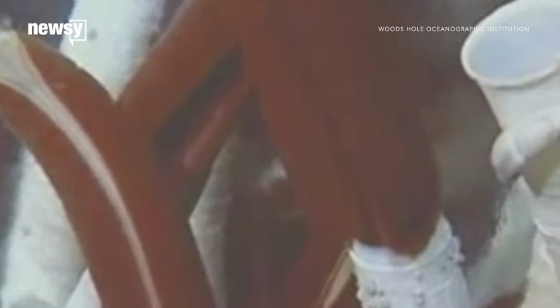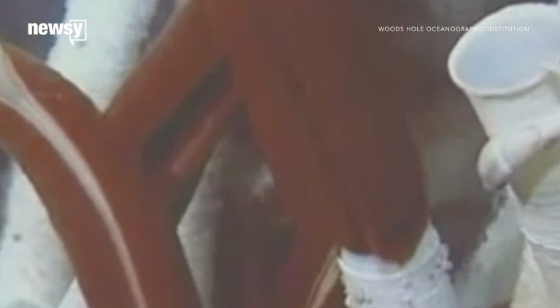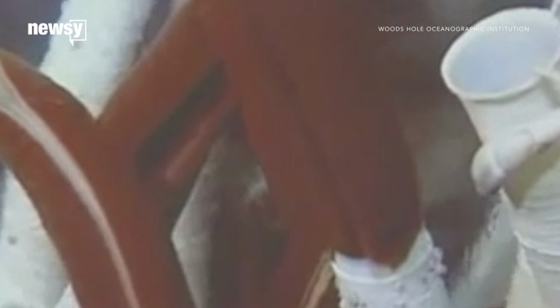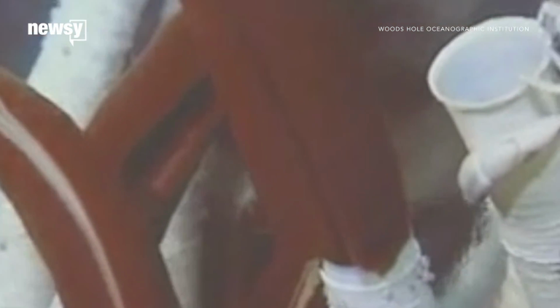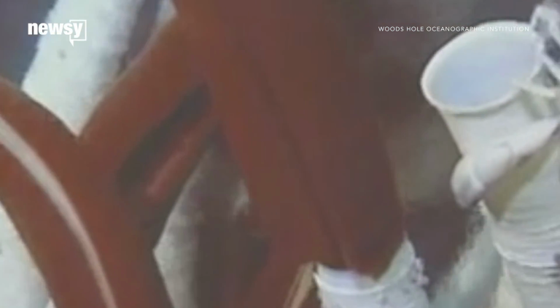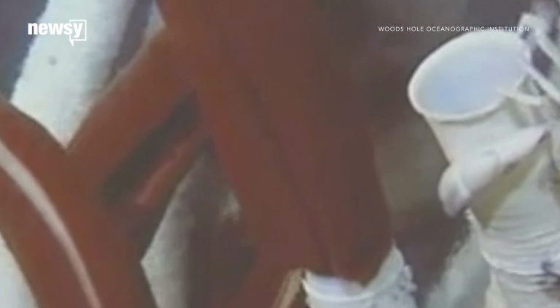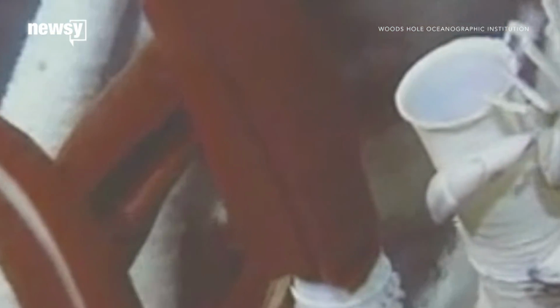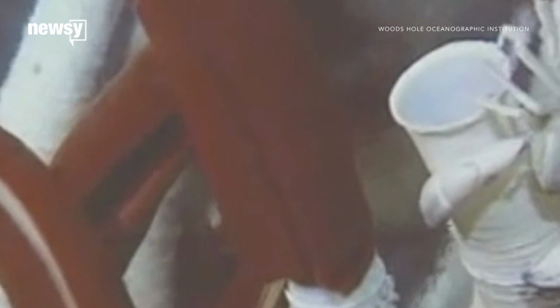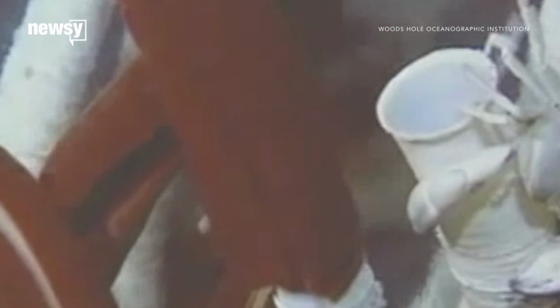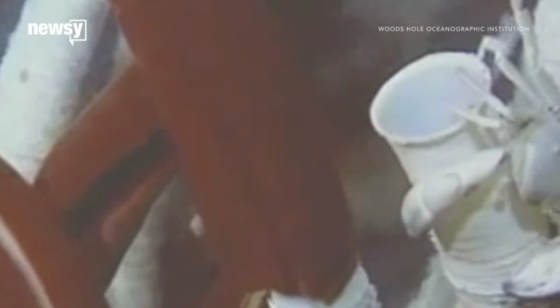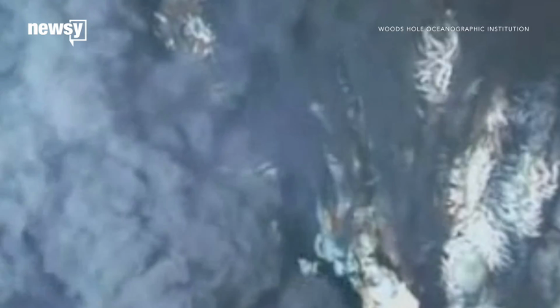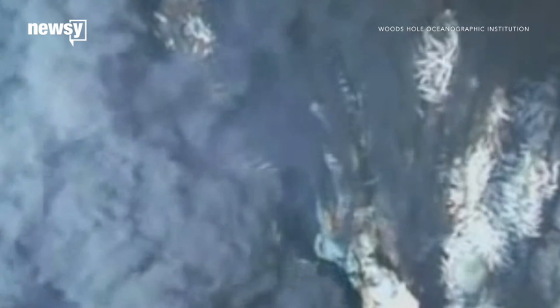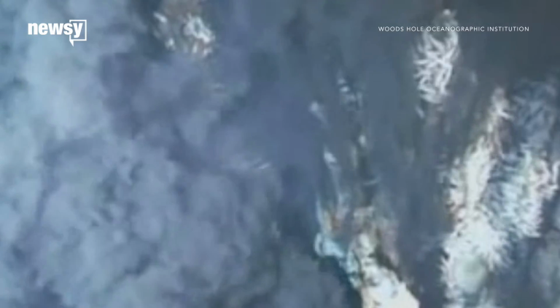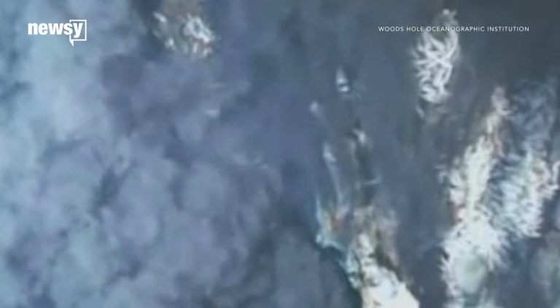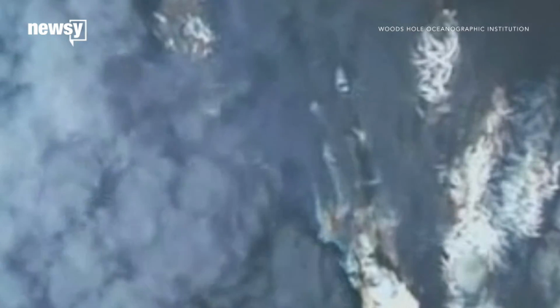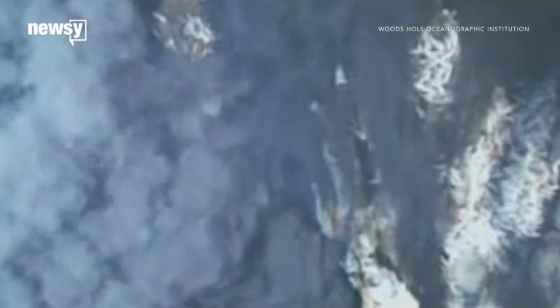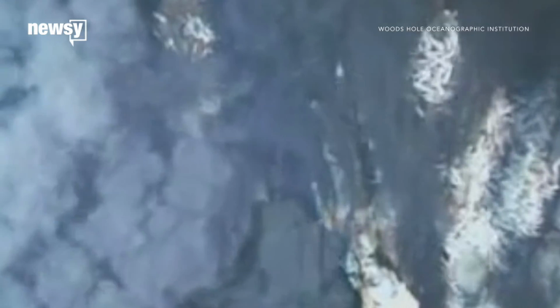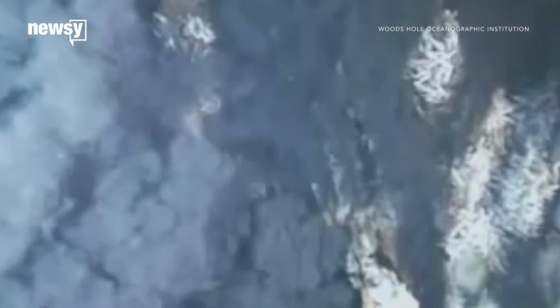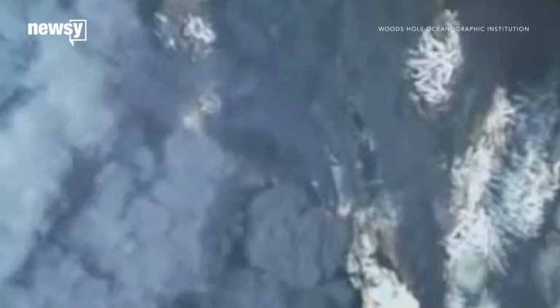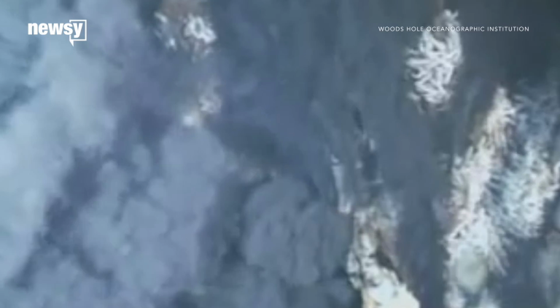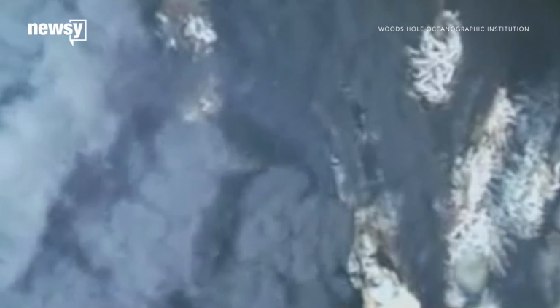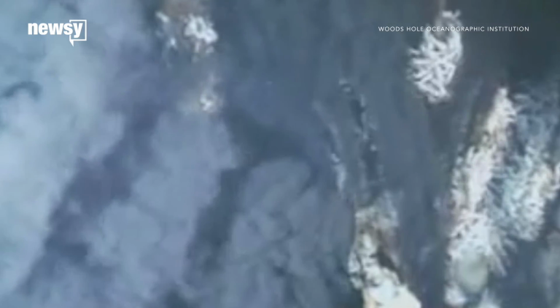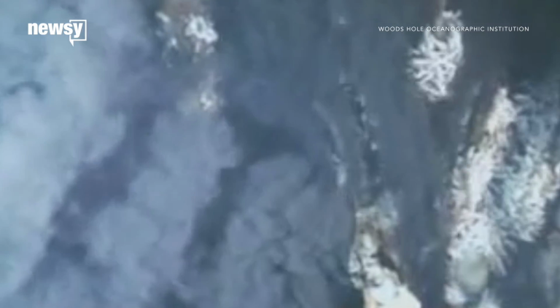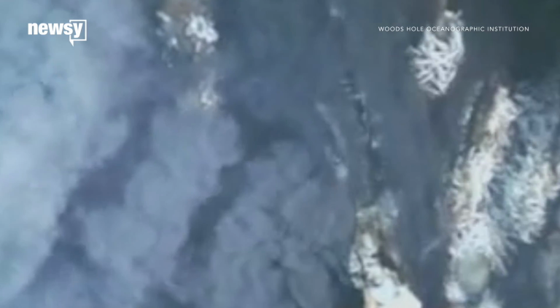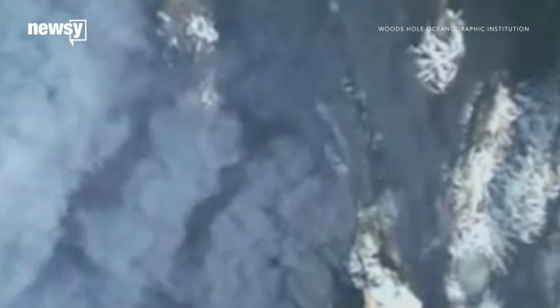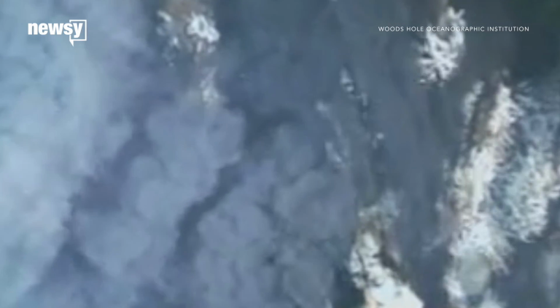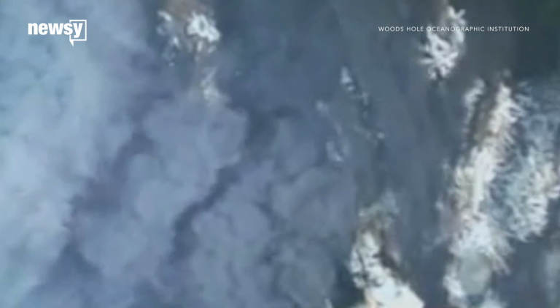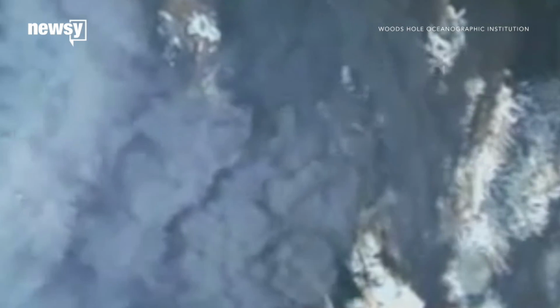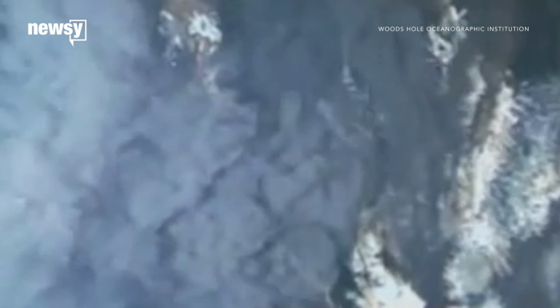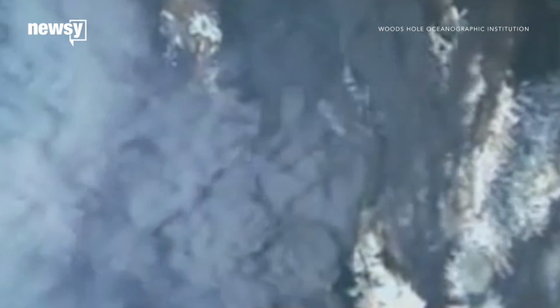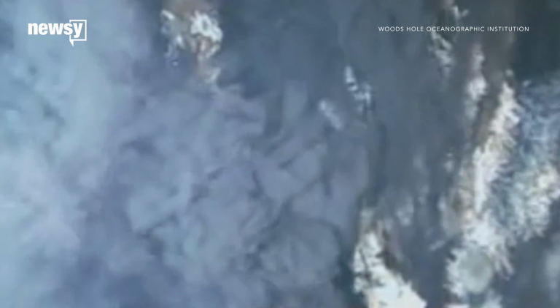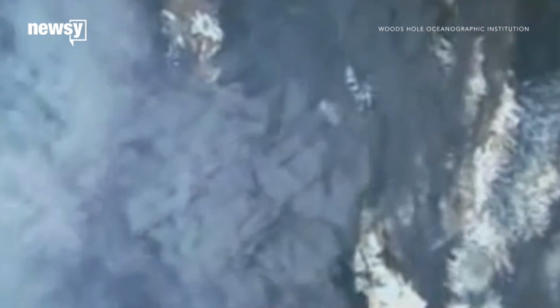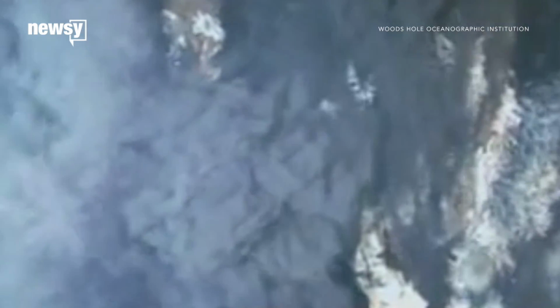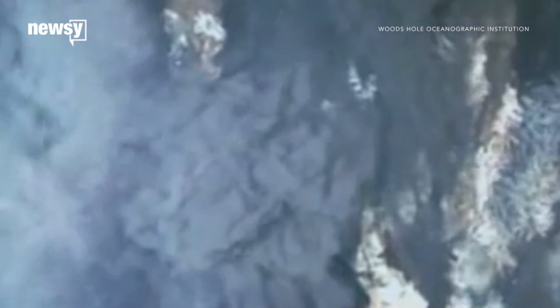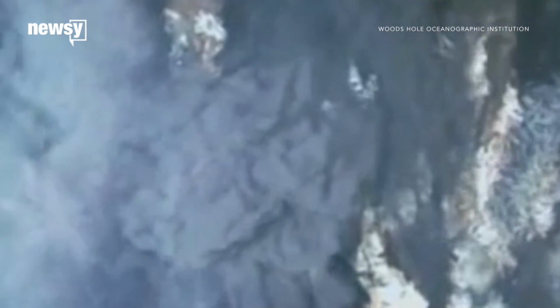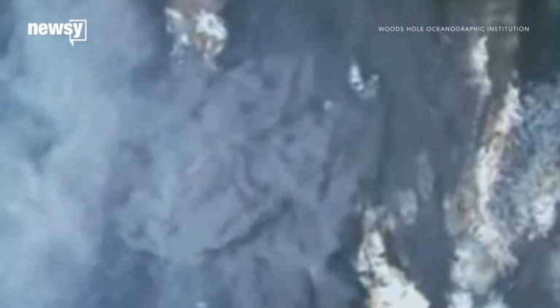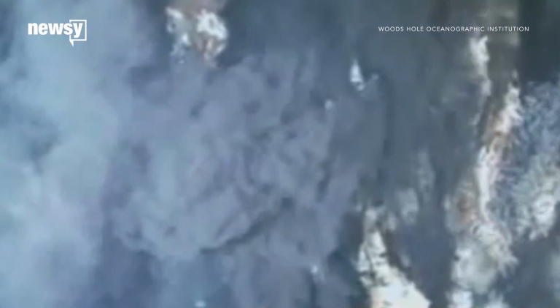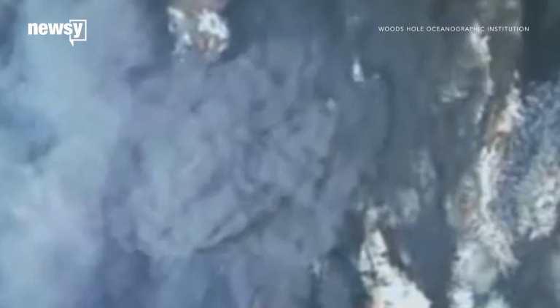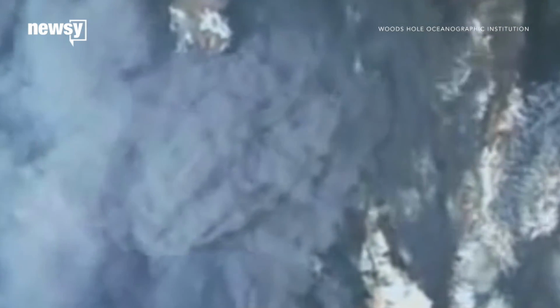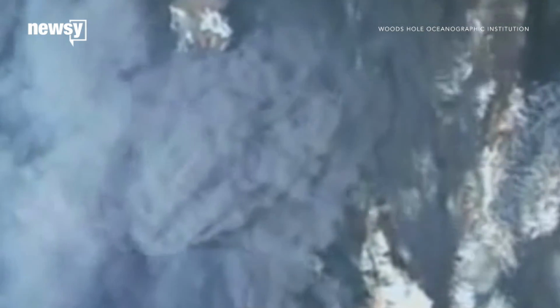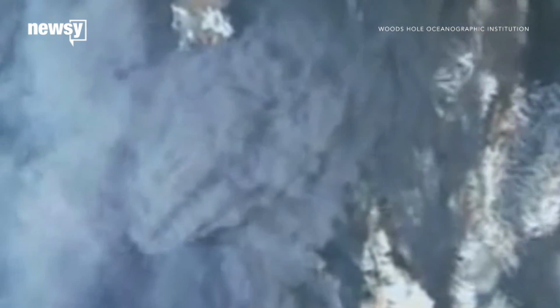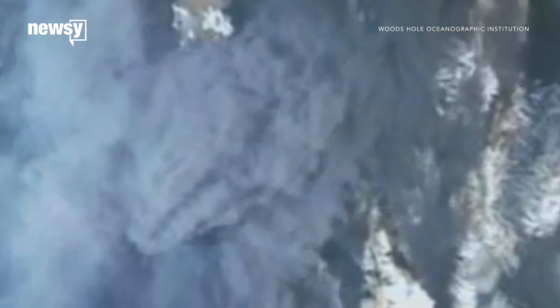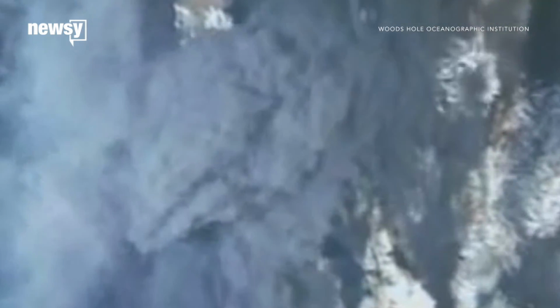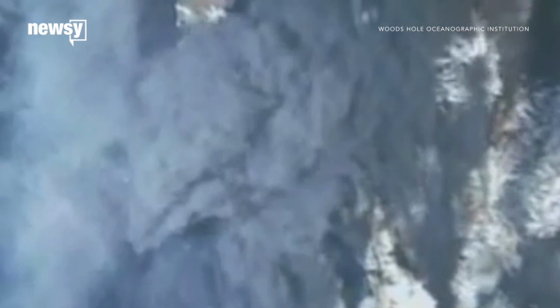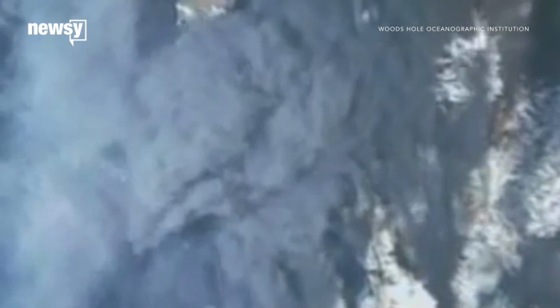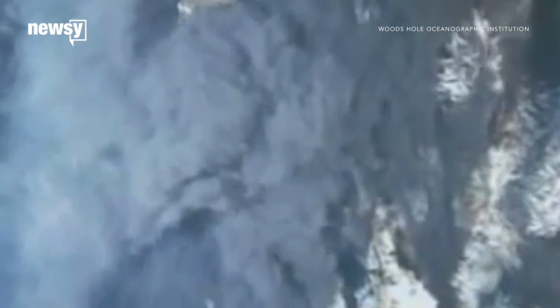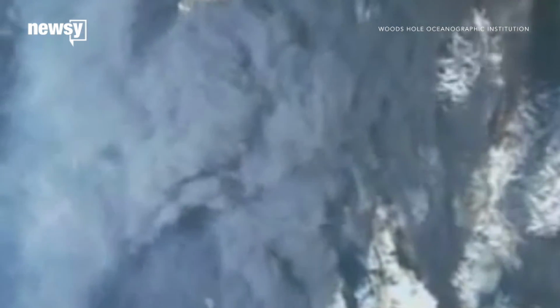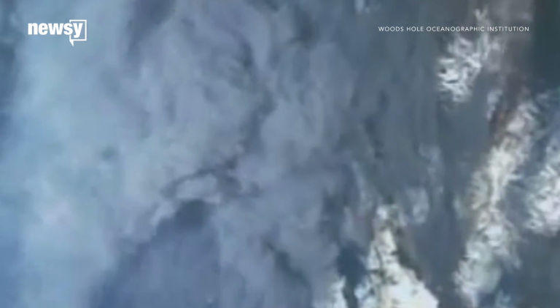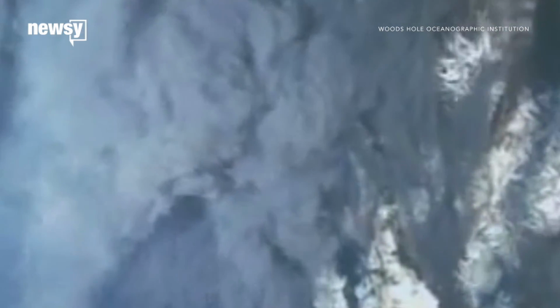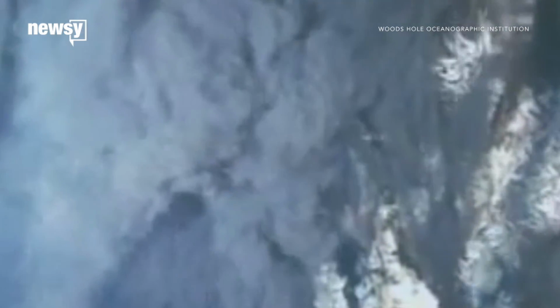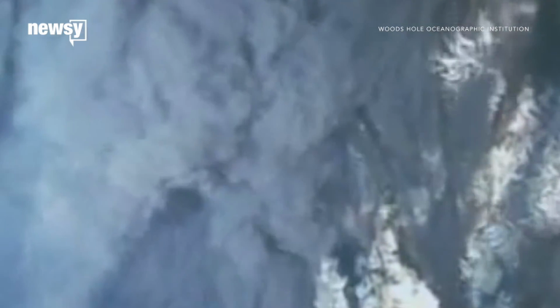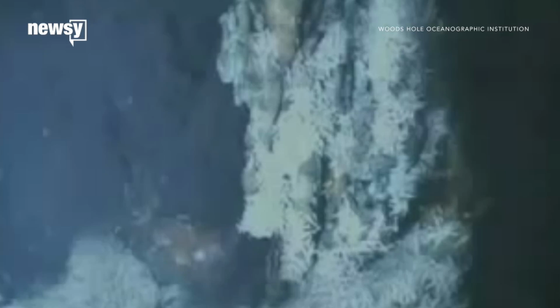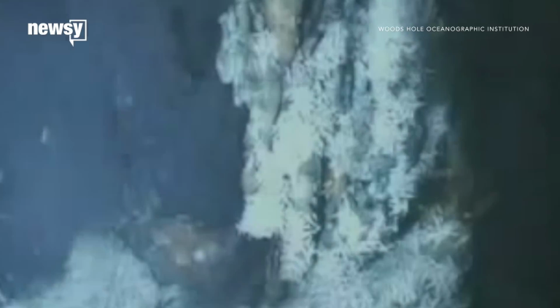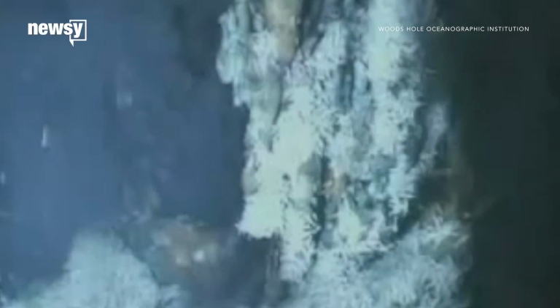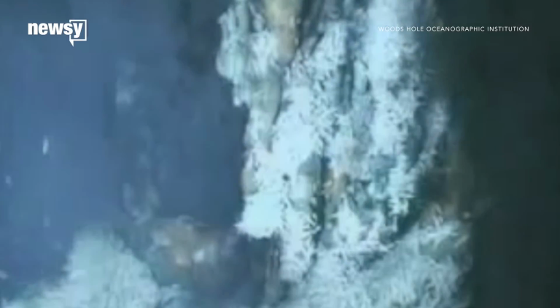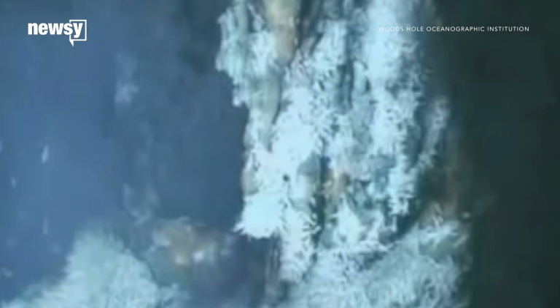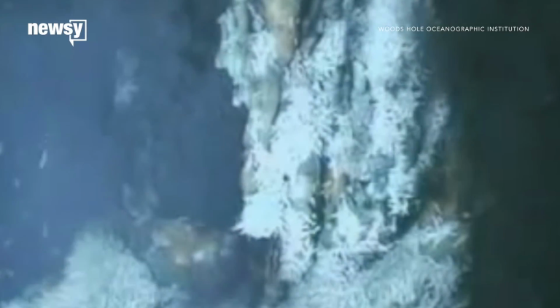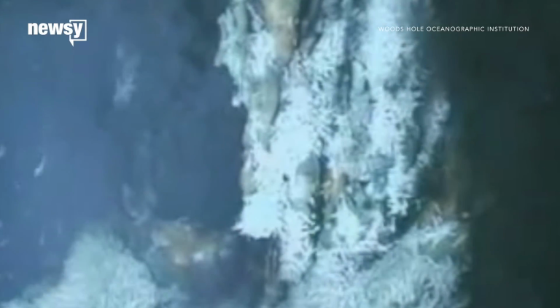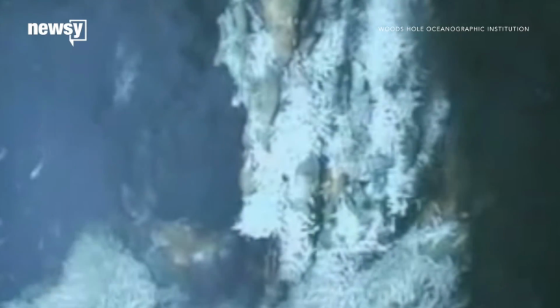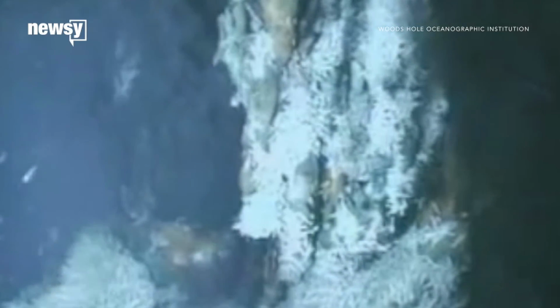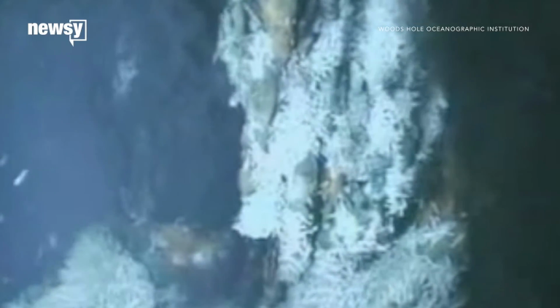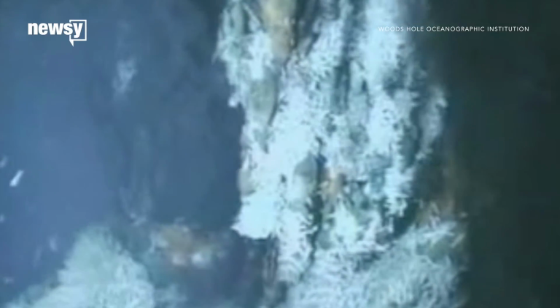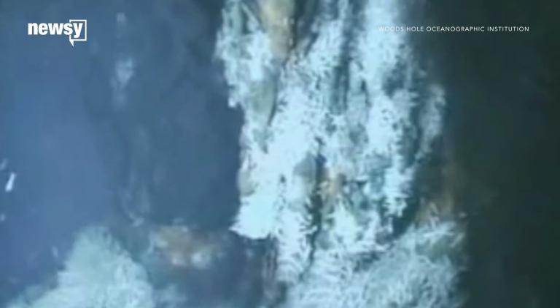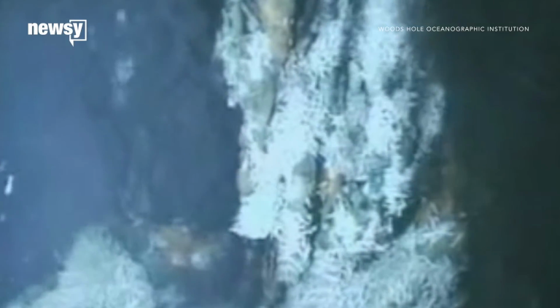Some scientists argue that life on Earth may have even started at hydrothermal vents, though that idea is still being debated.